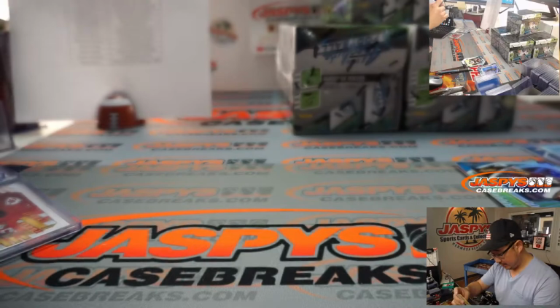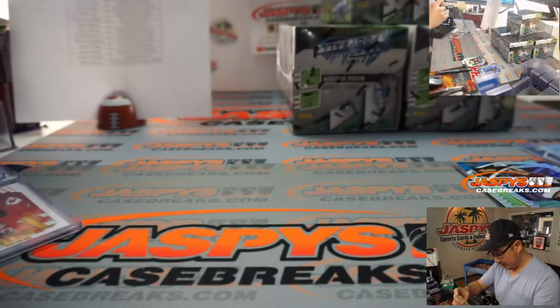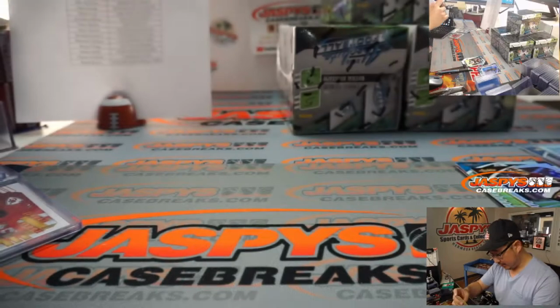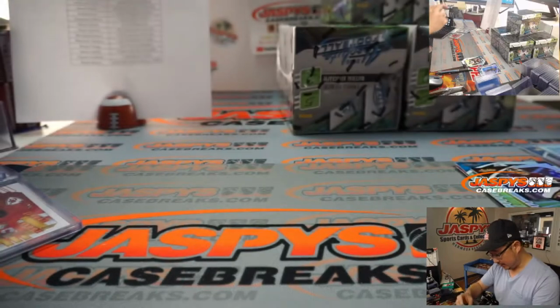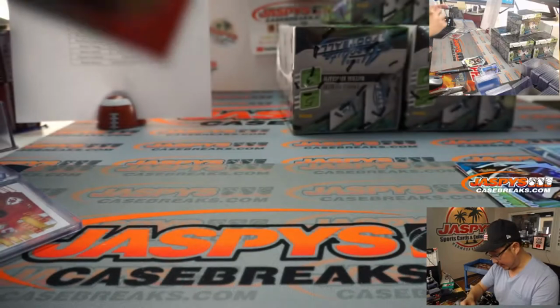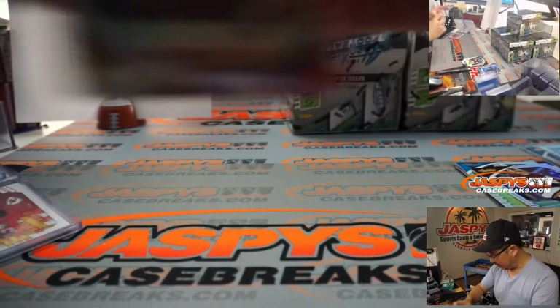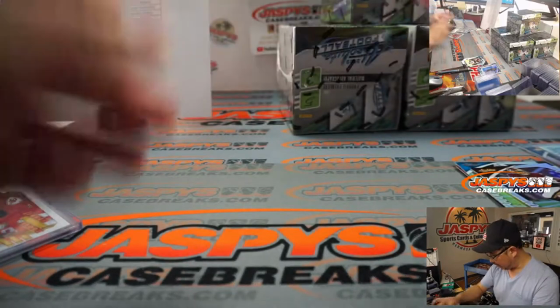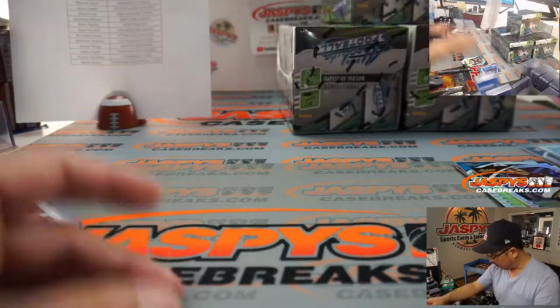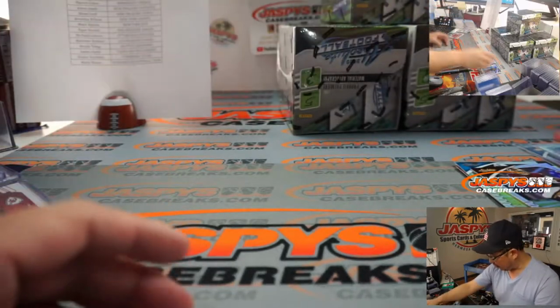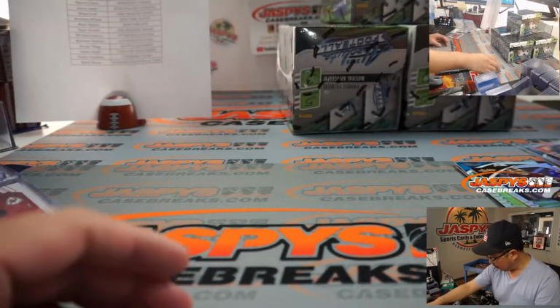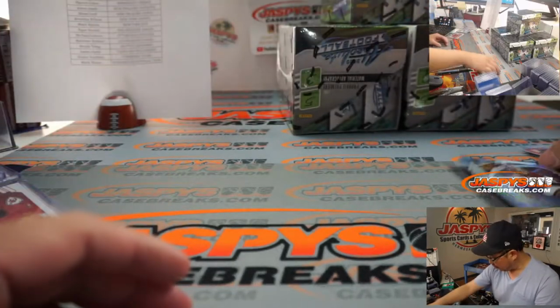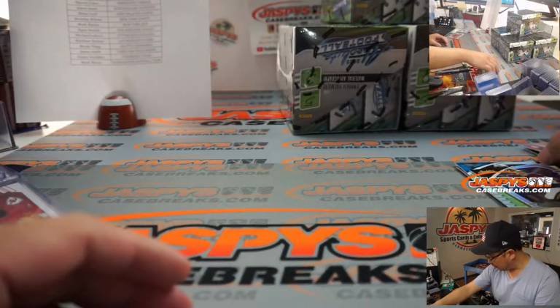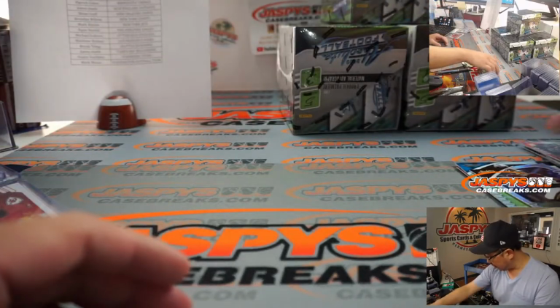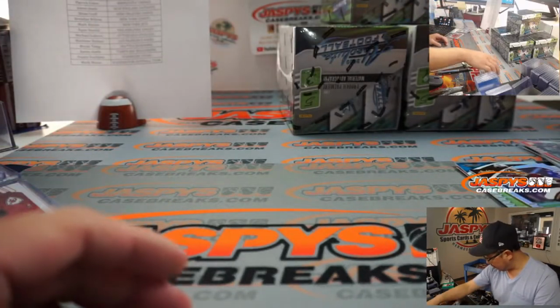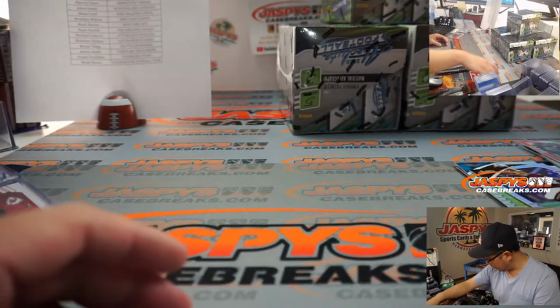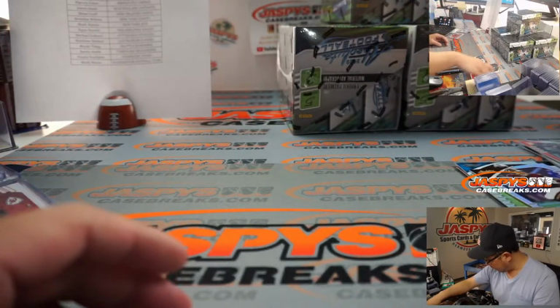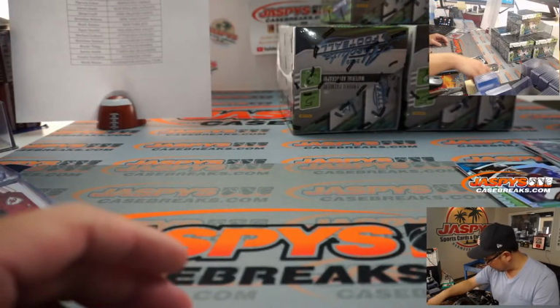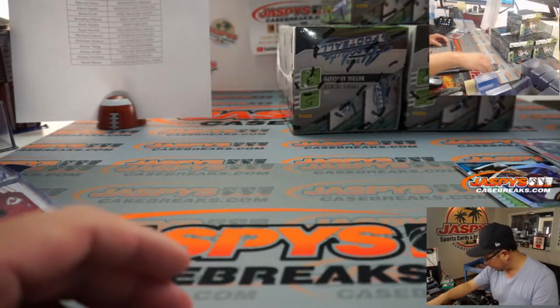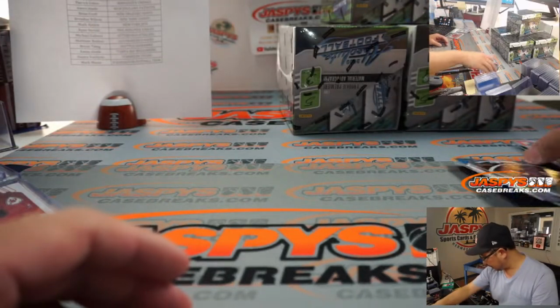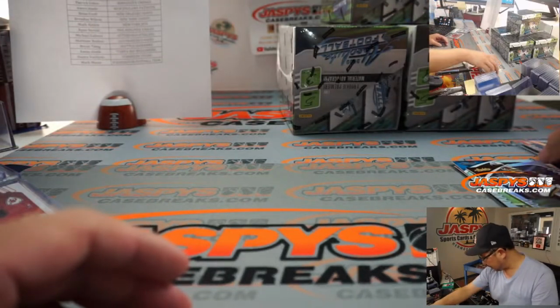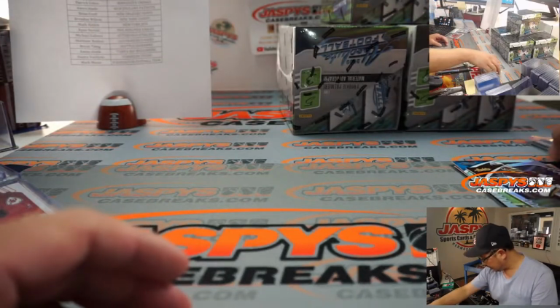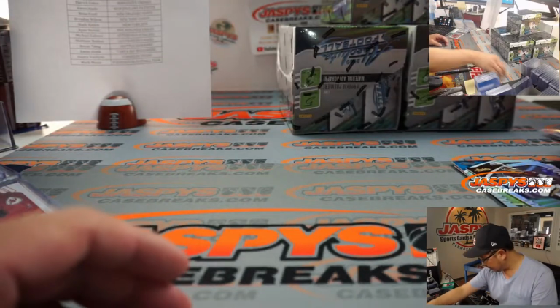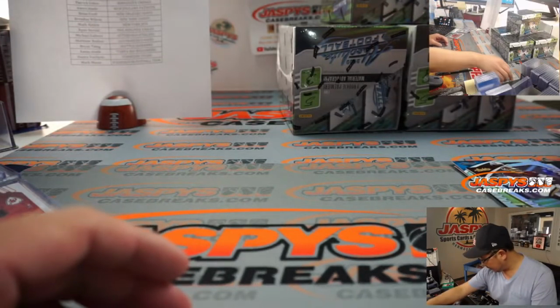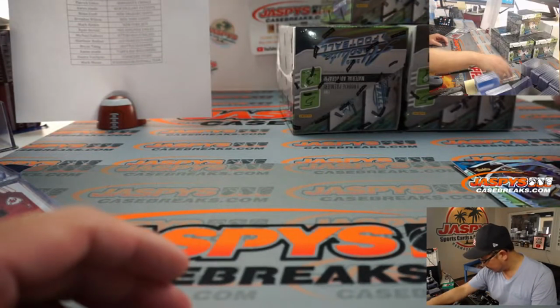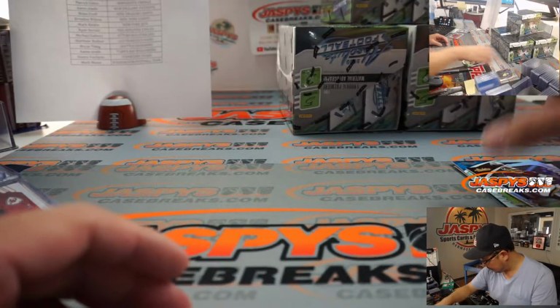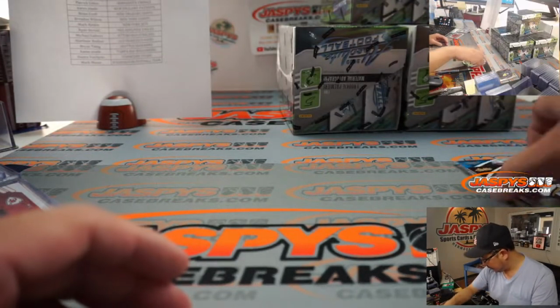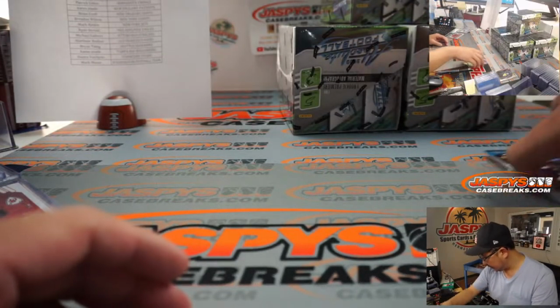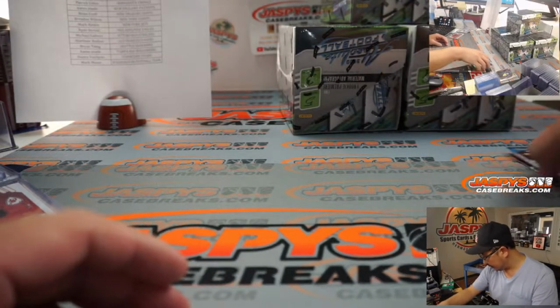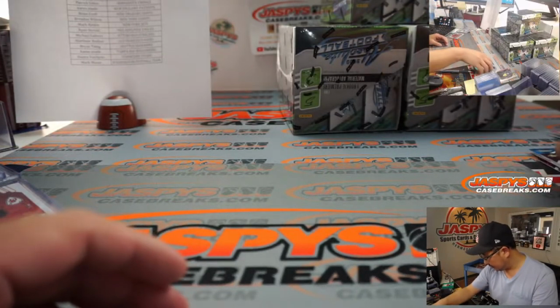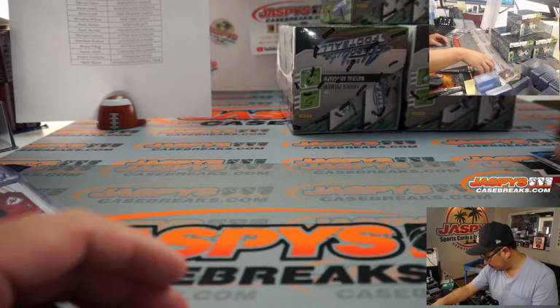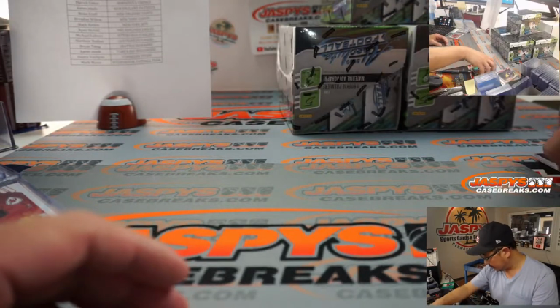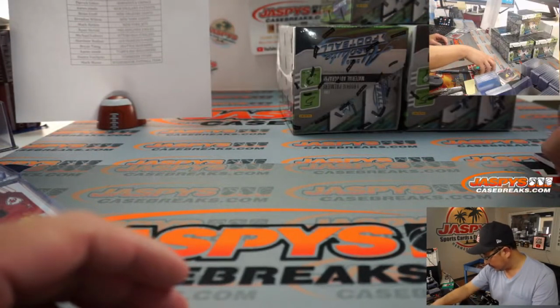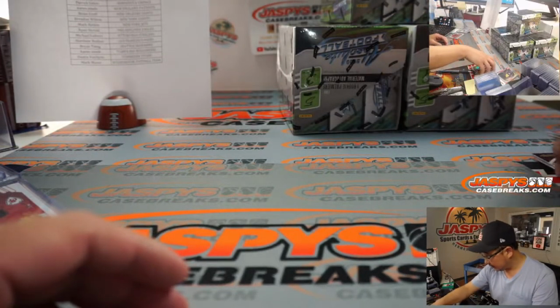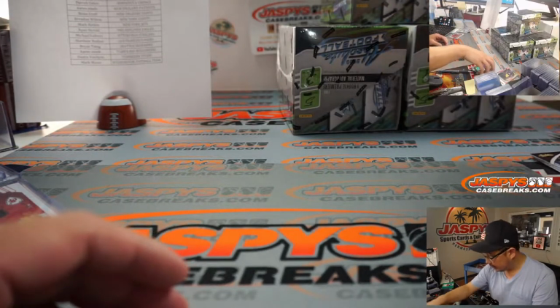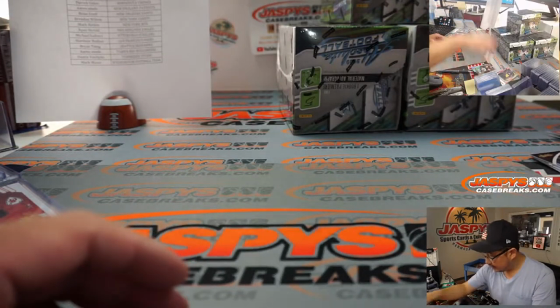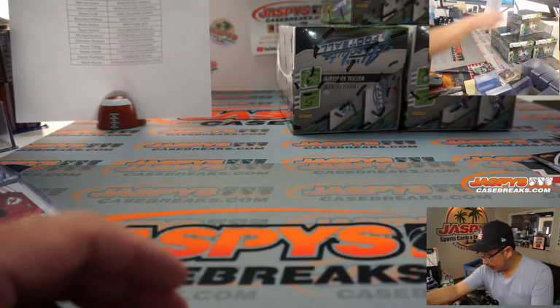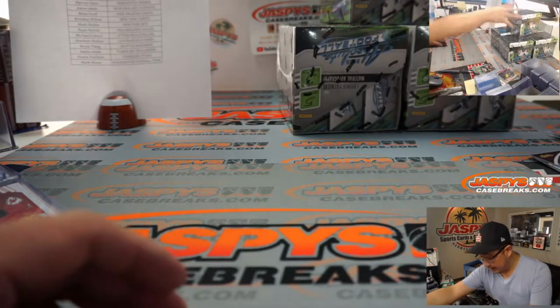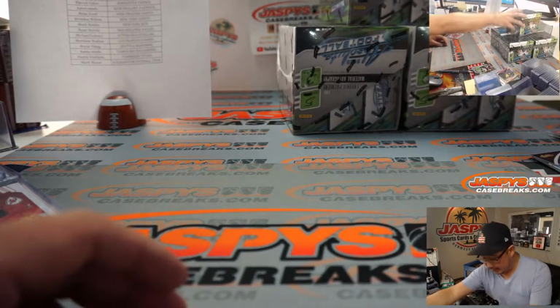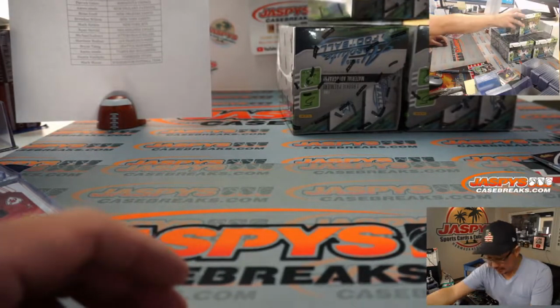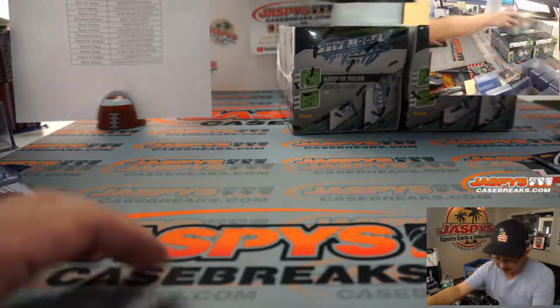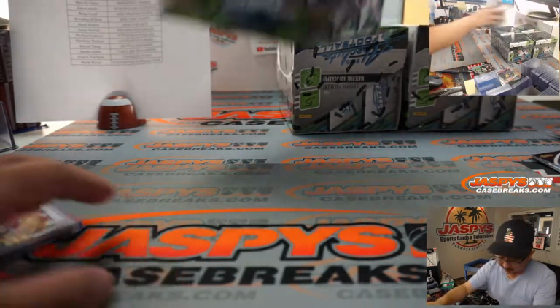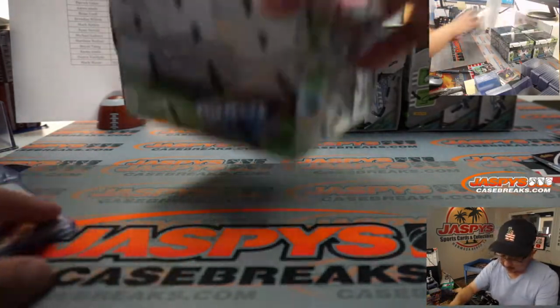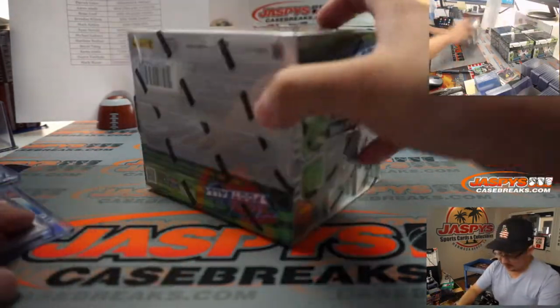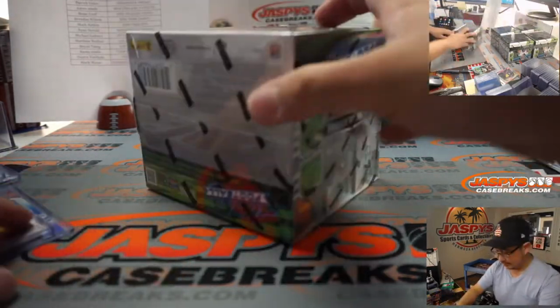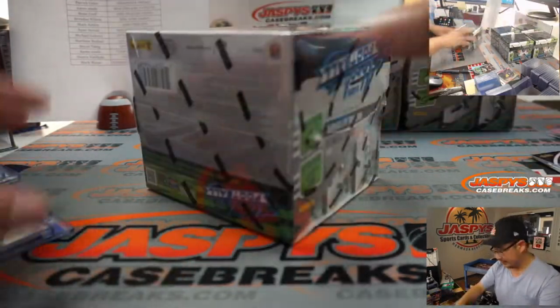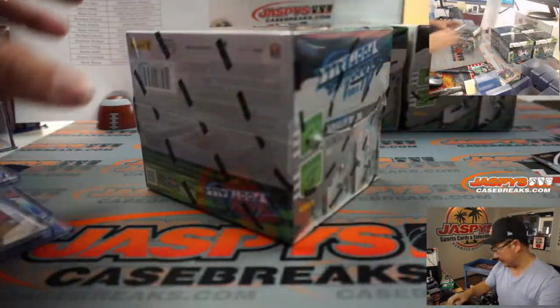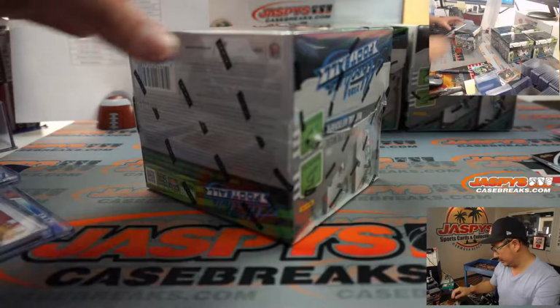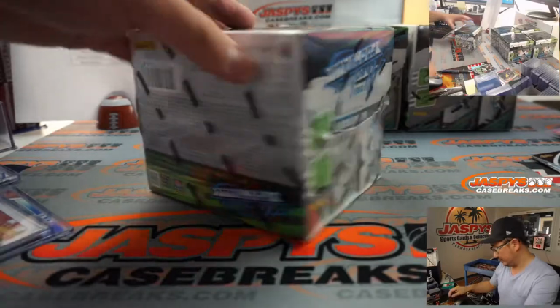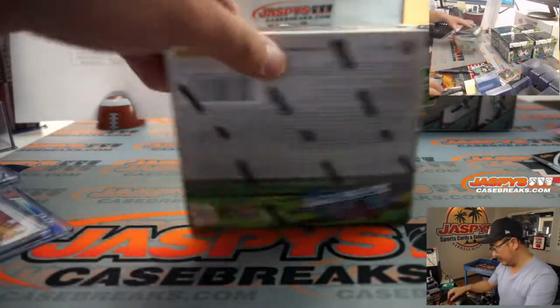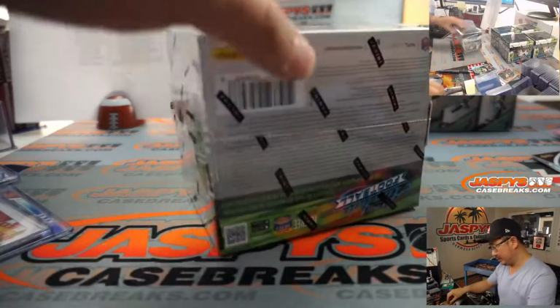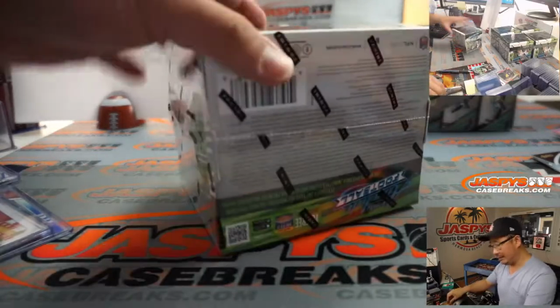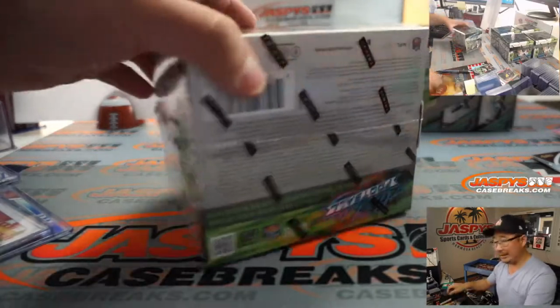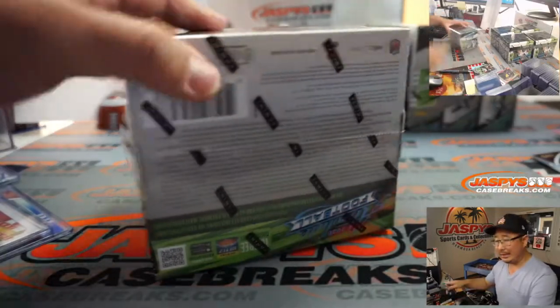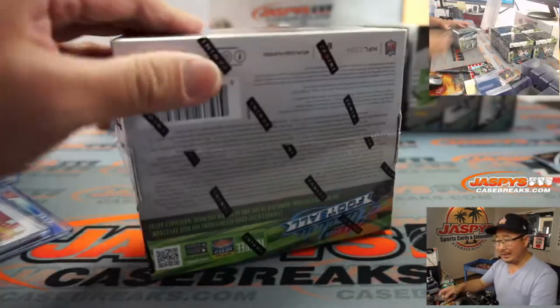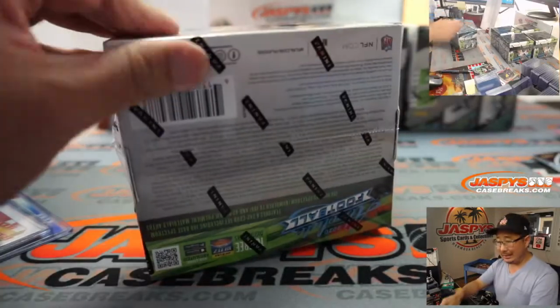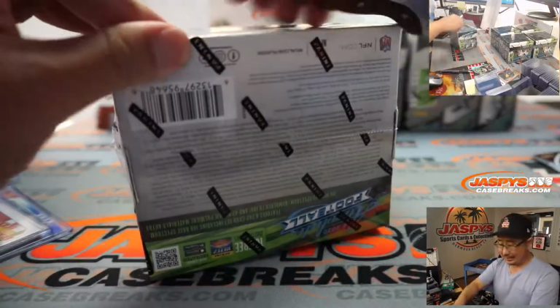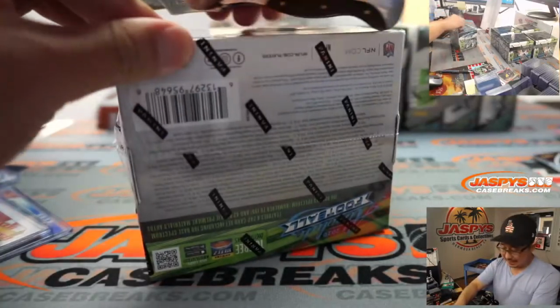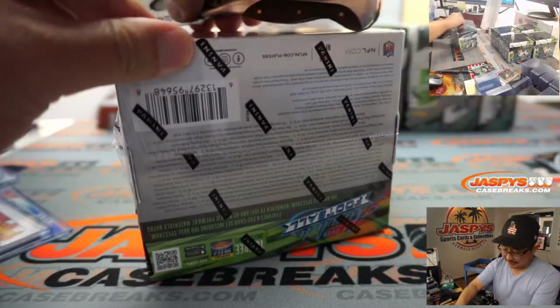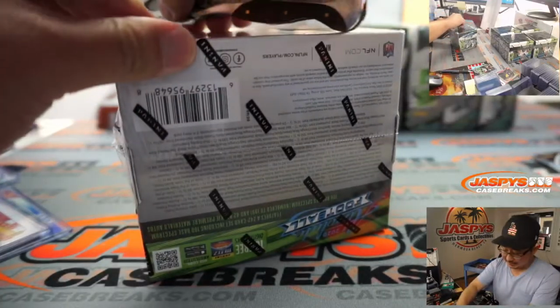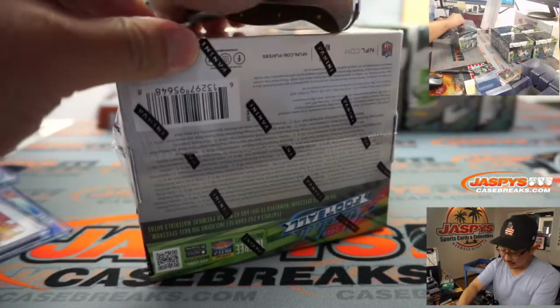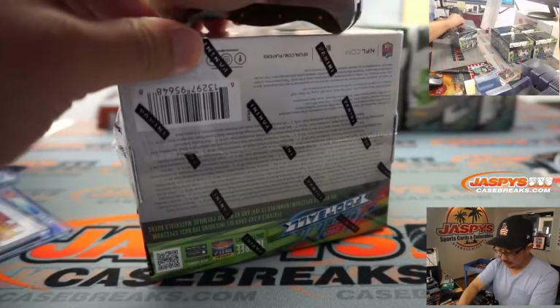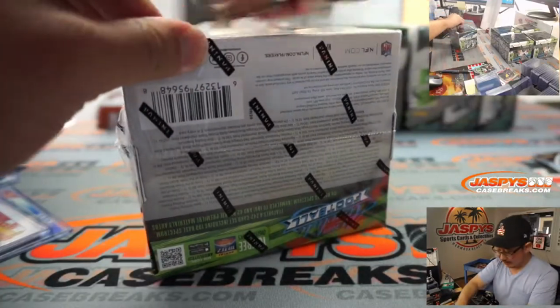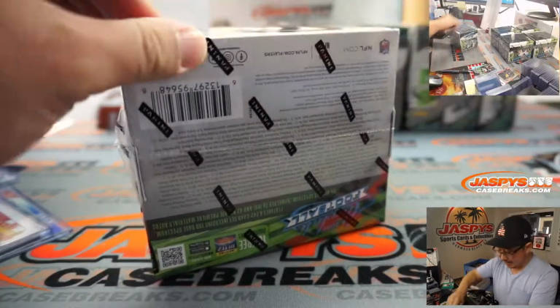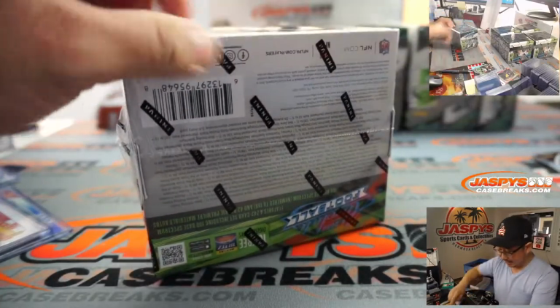There's Anthony McFarlane Jr. again. Alright, next box.